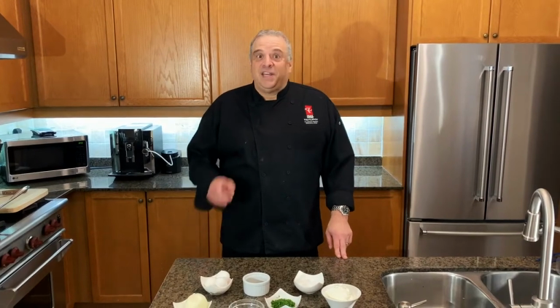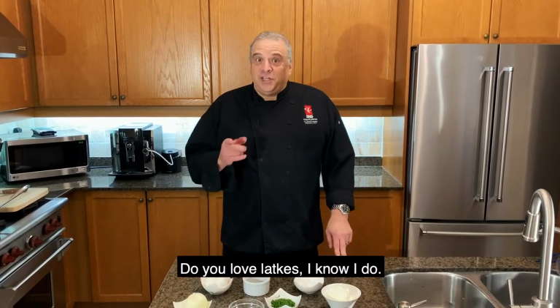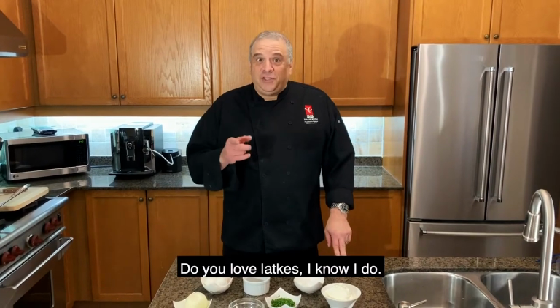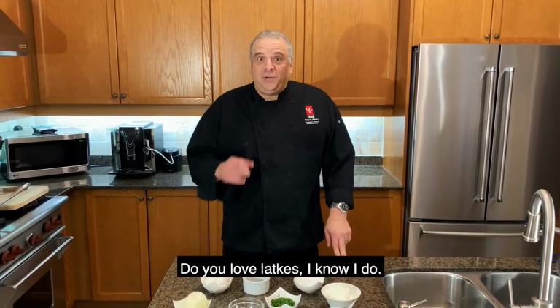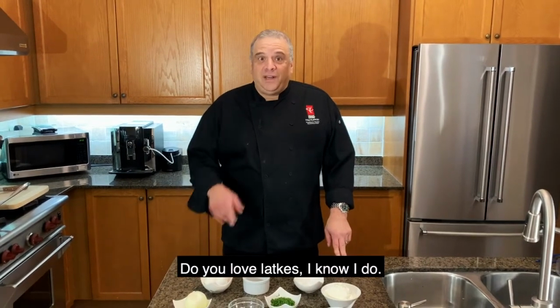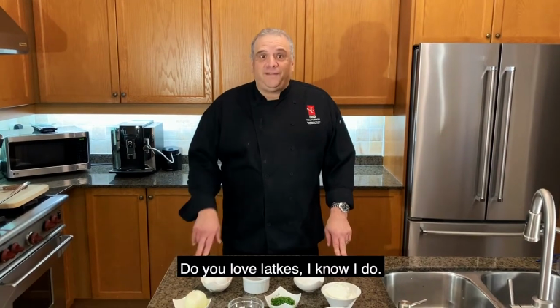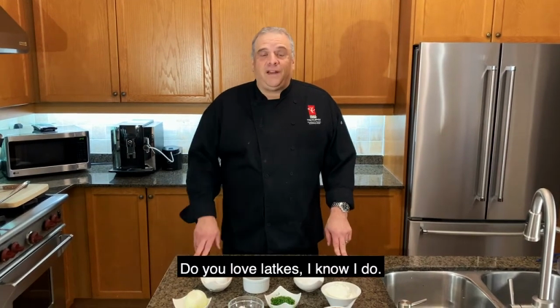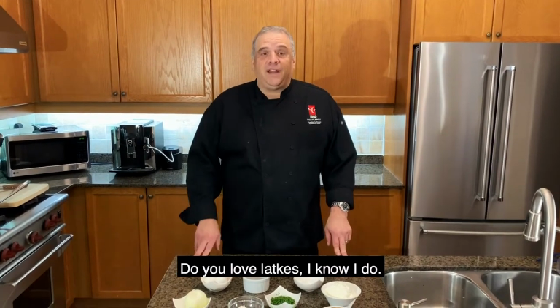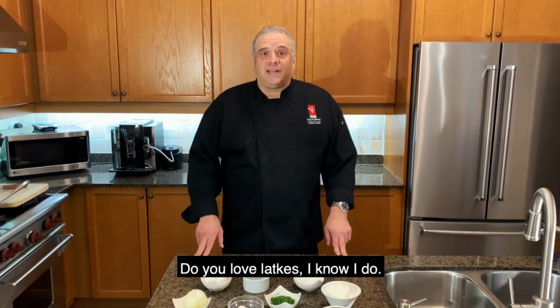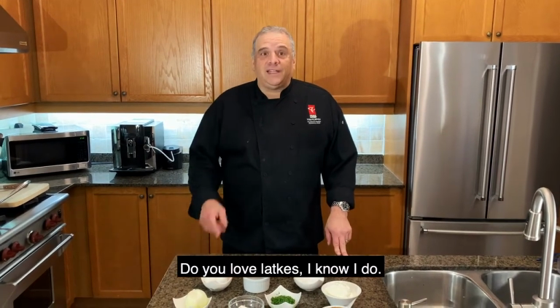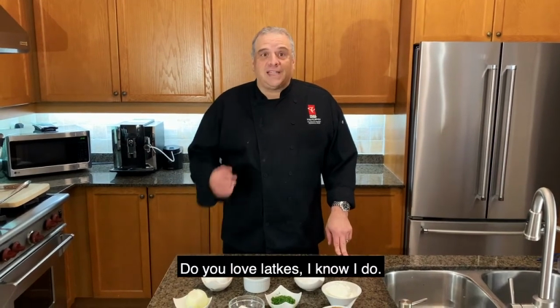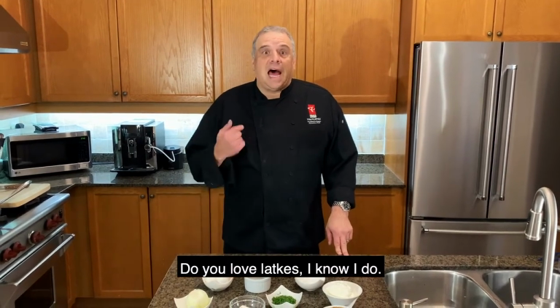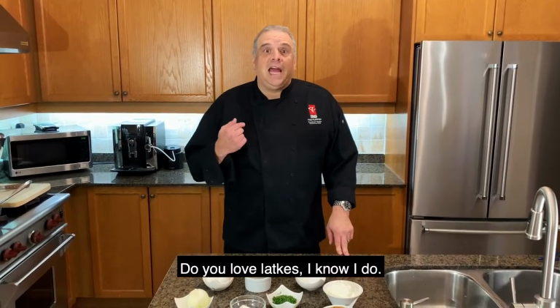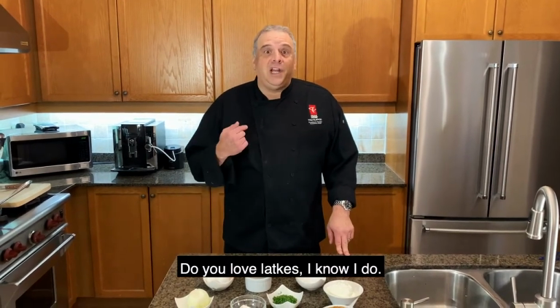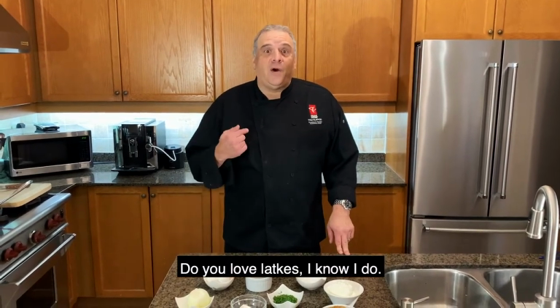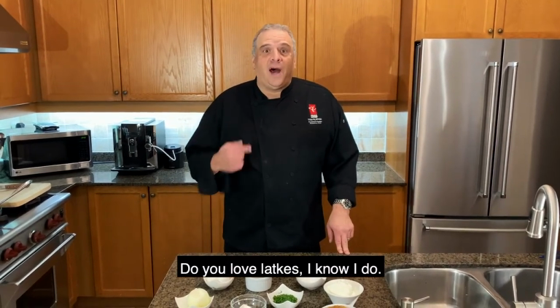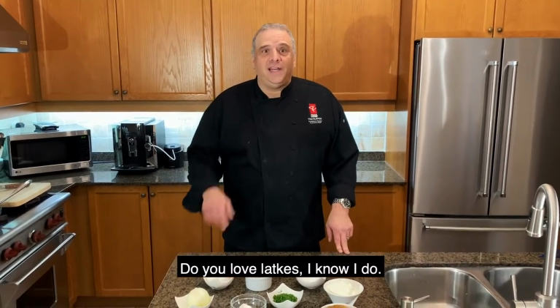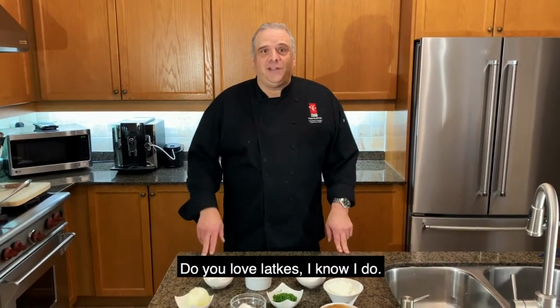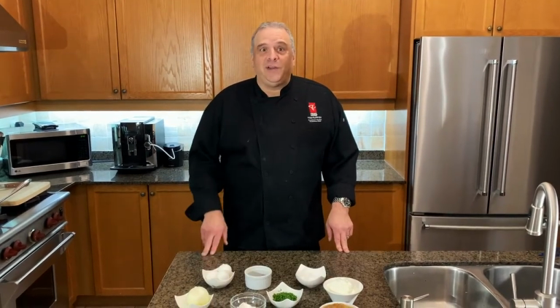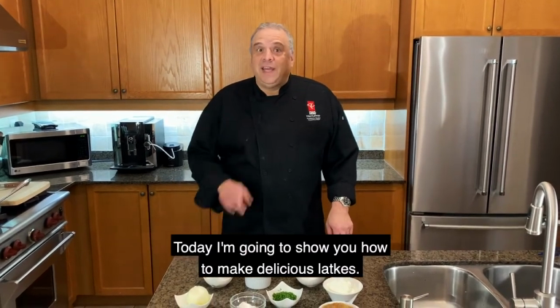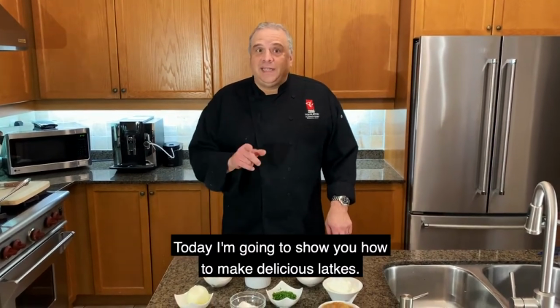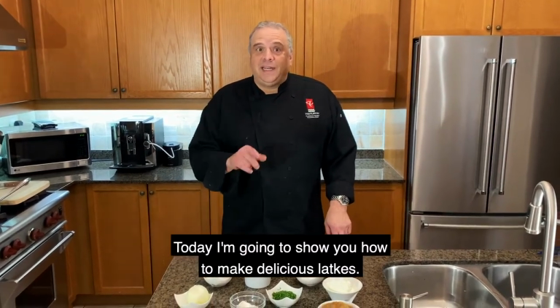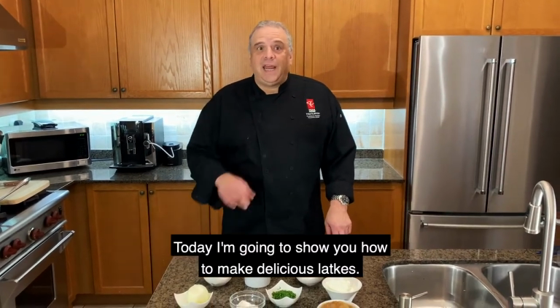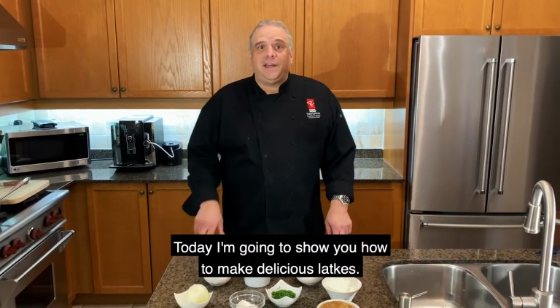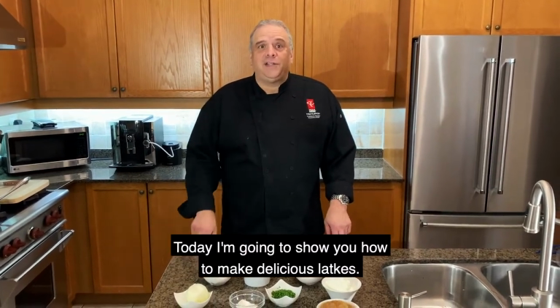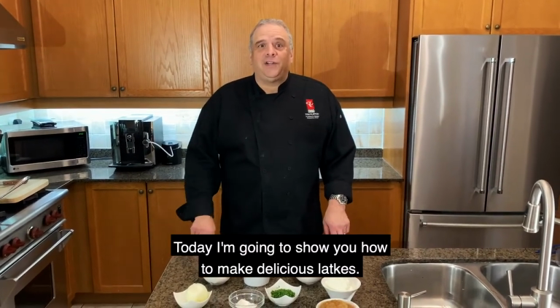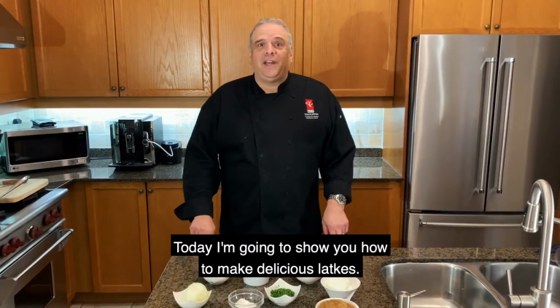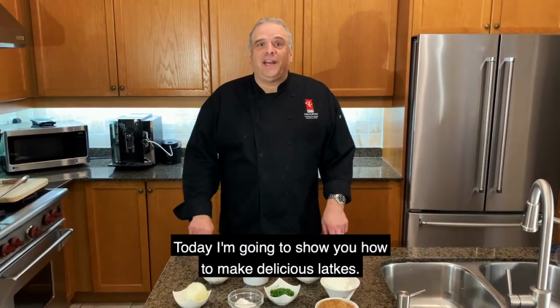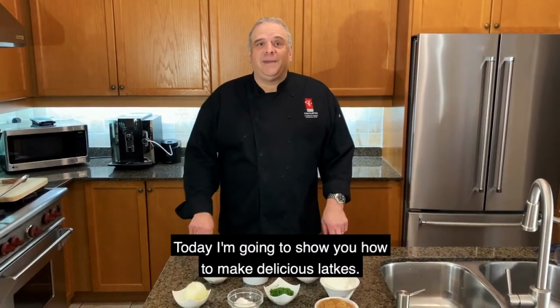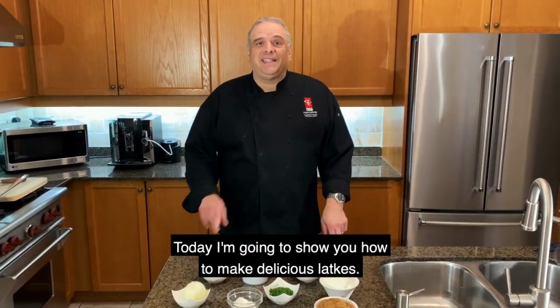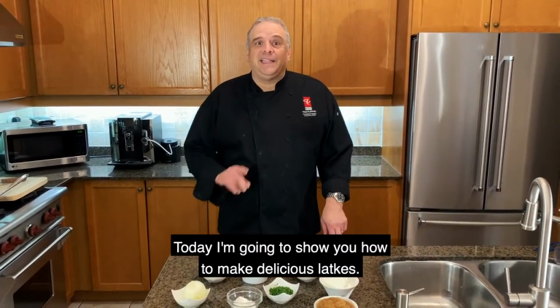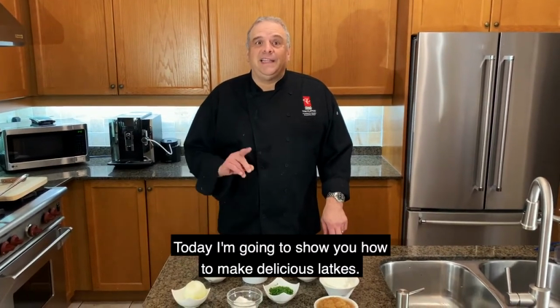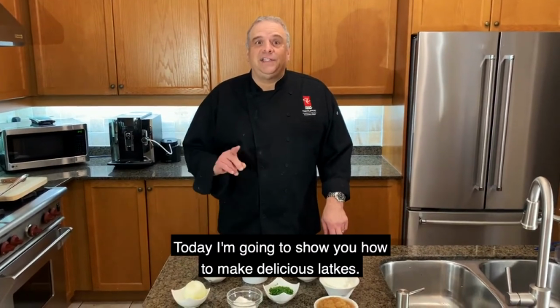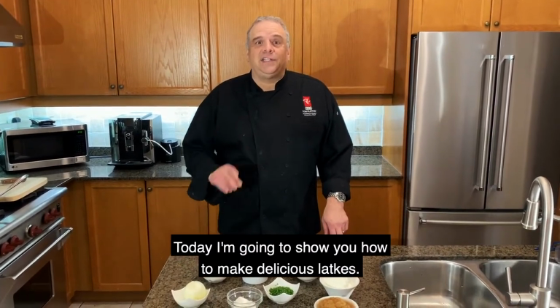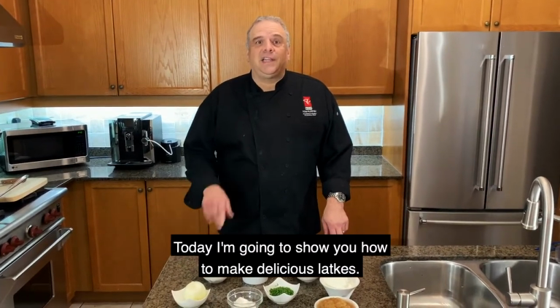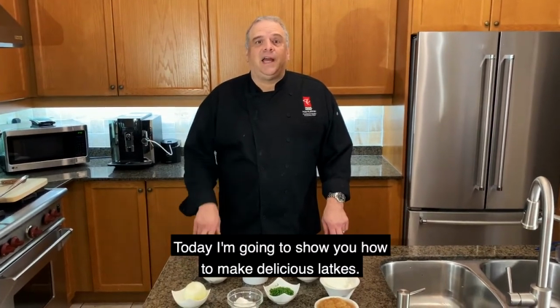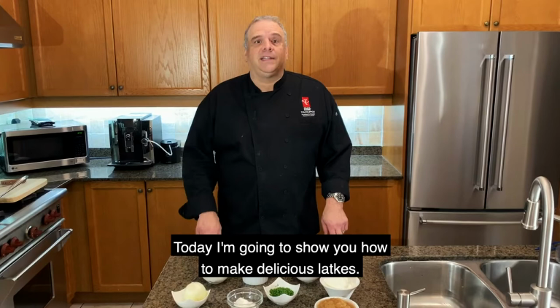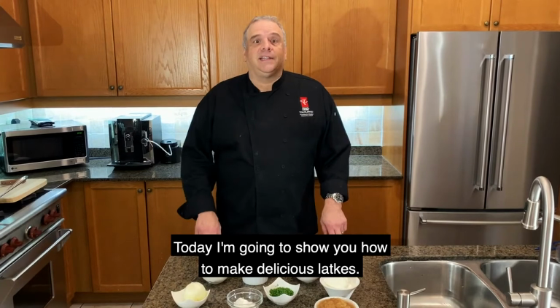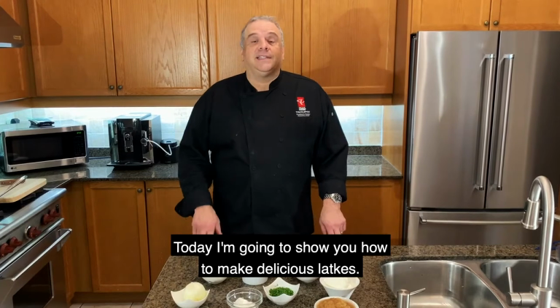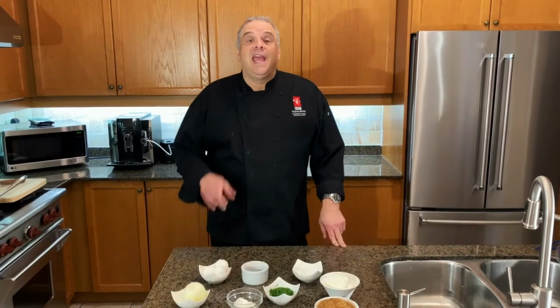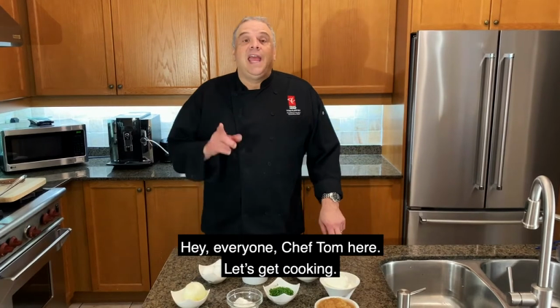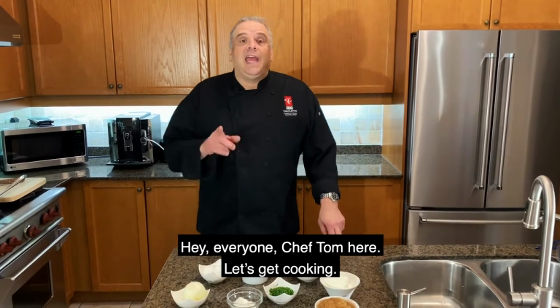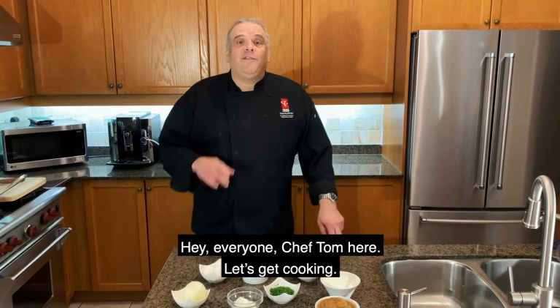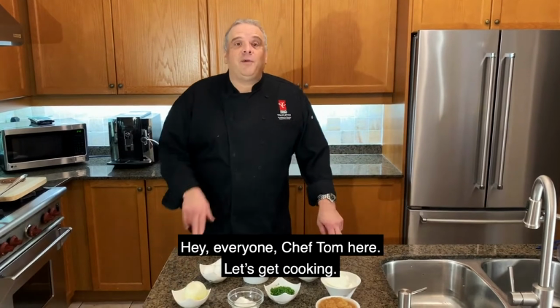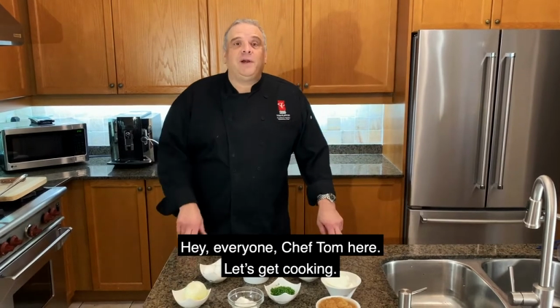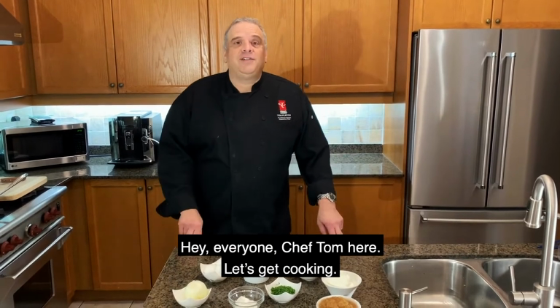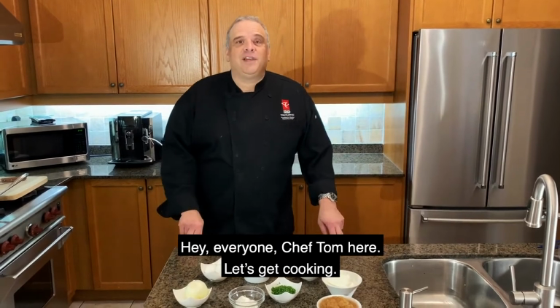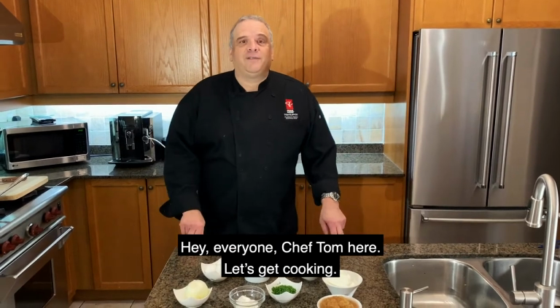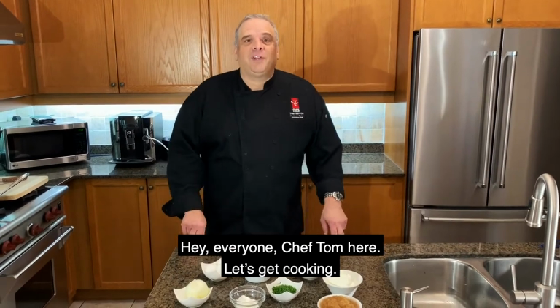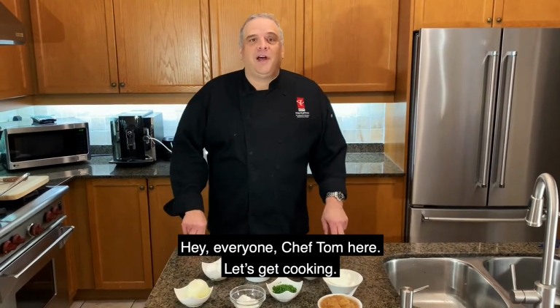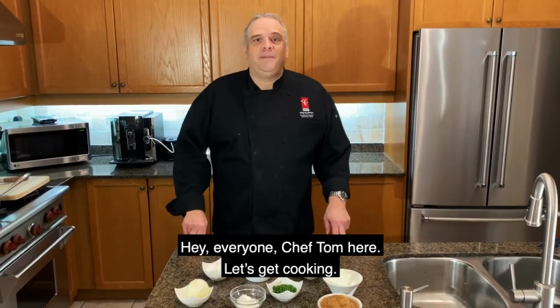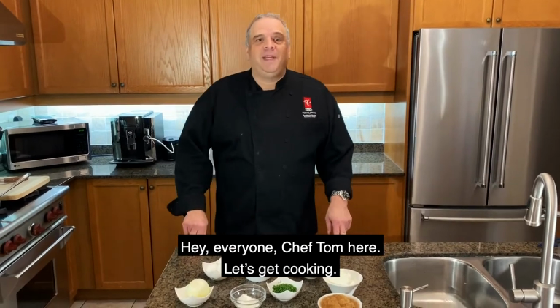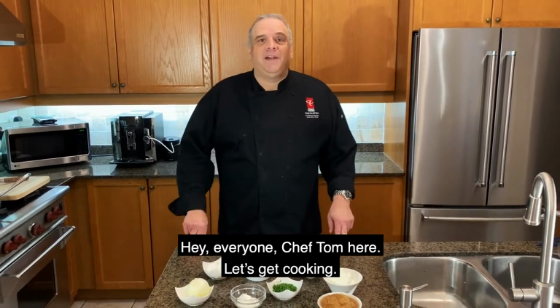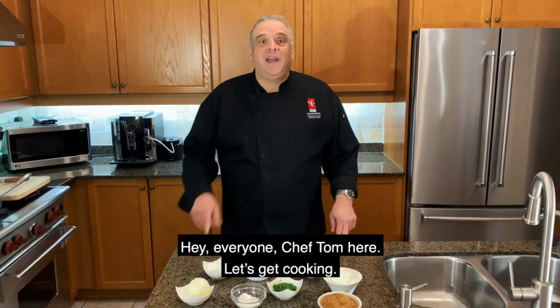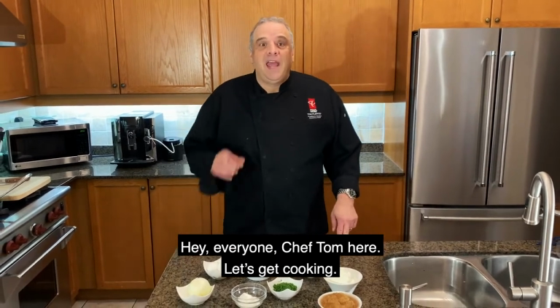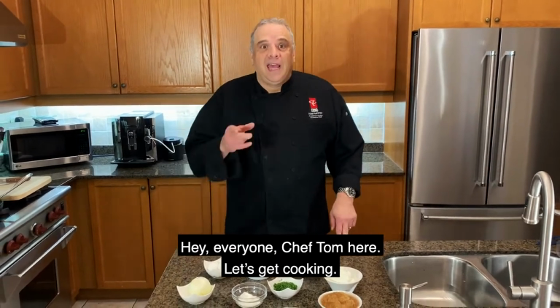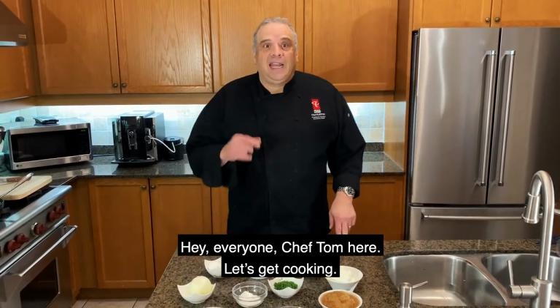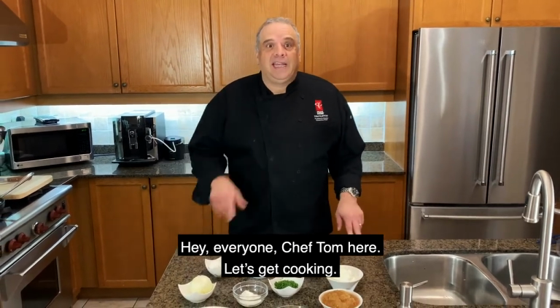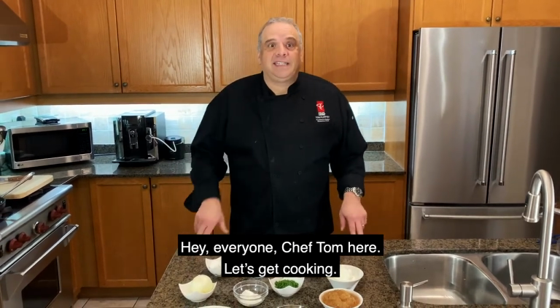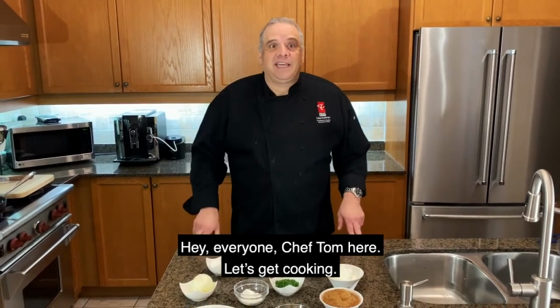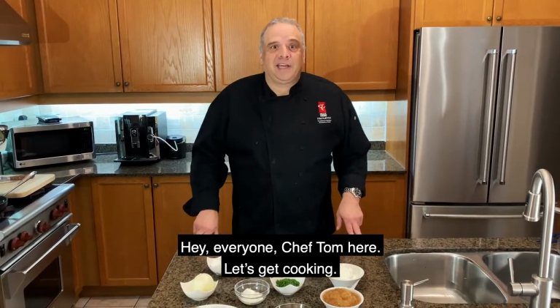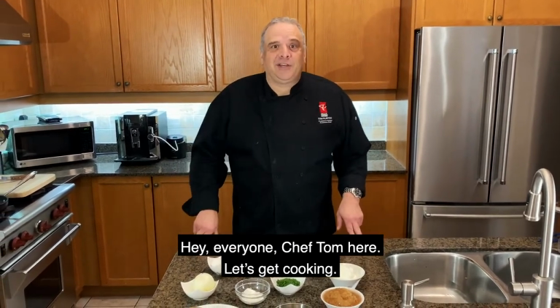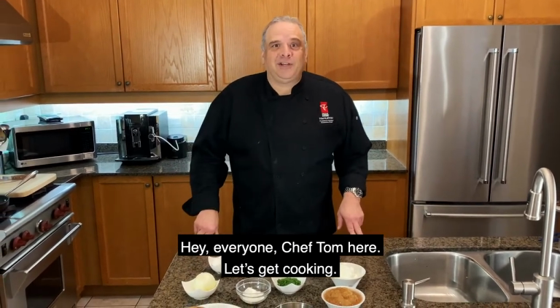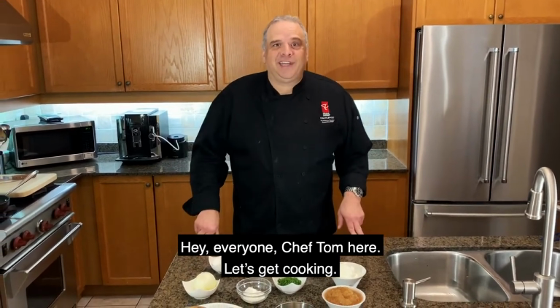Do you love latkes? I know I do. Today I'm going to show you how to make delicious latkes. Hey everyone, Chef Tom here. Let's get cooking.